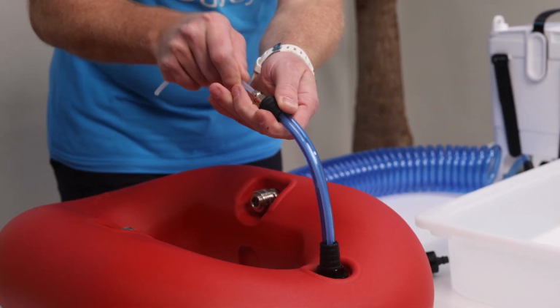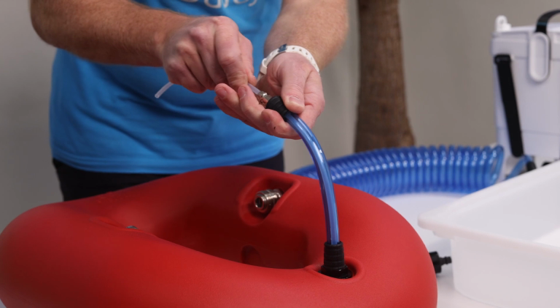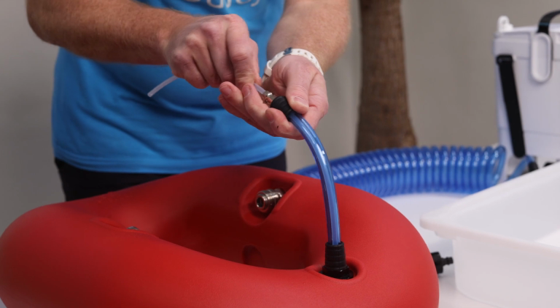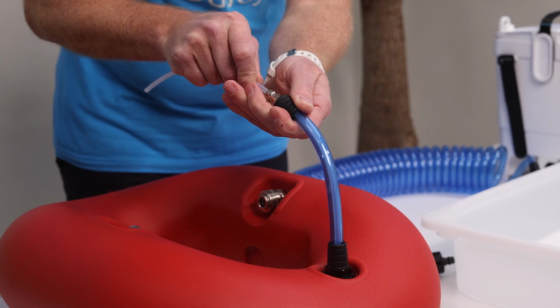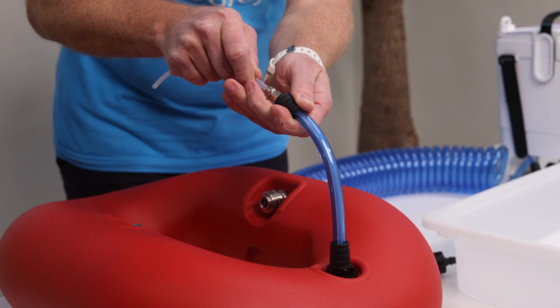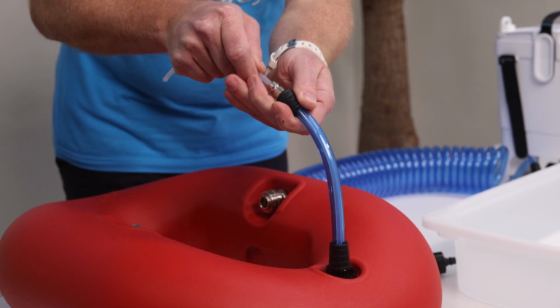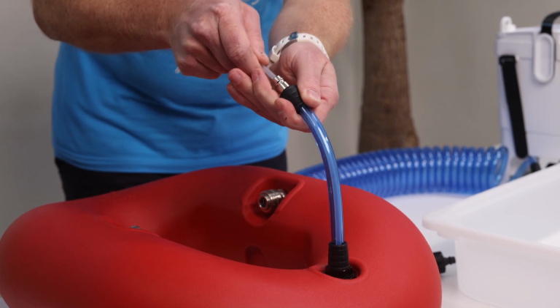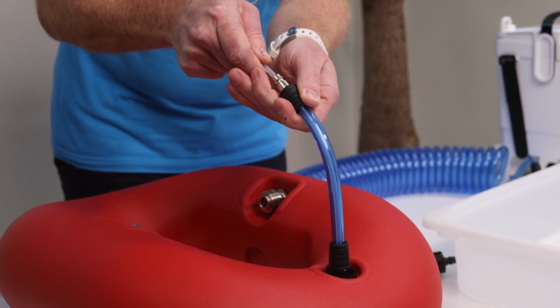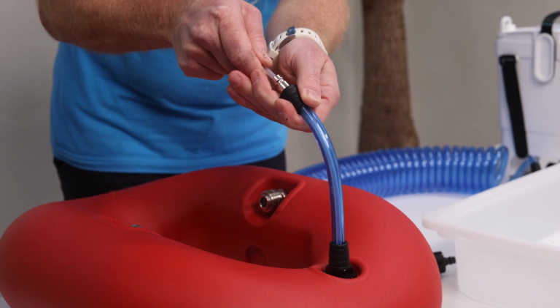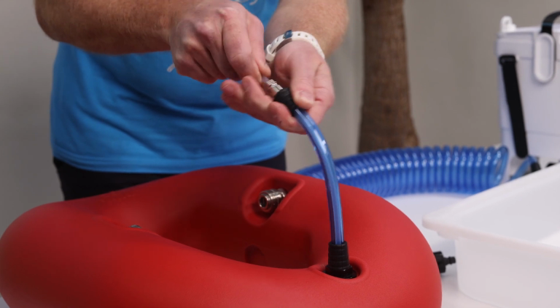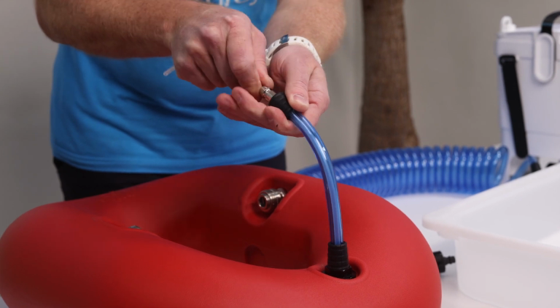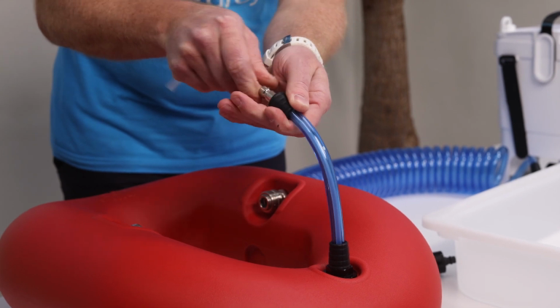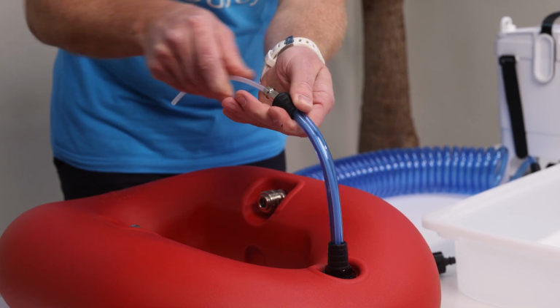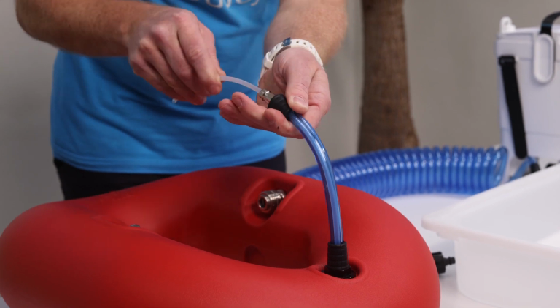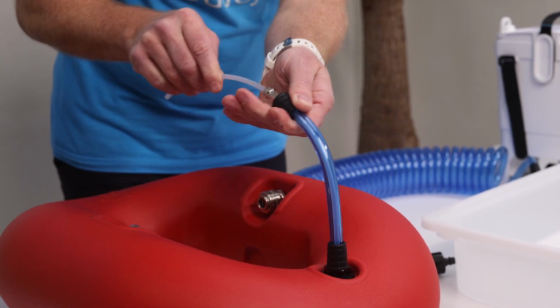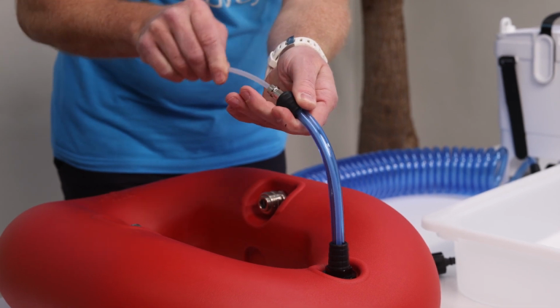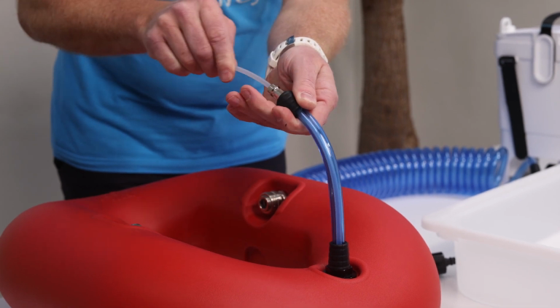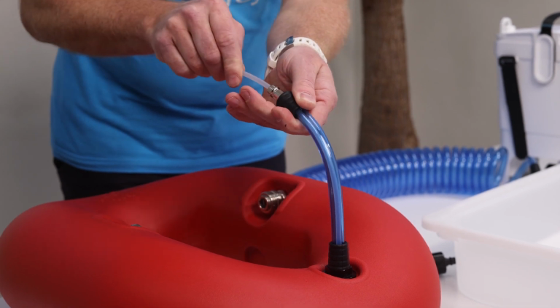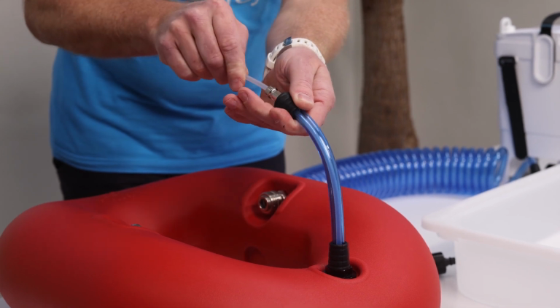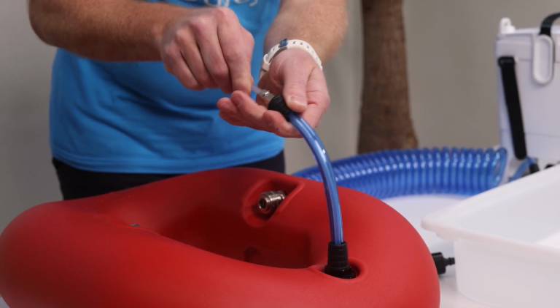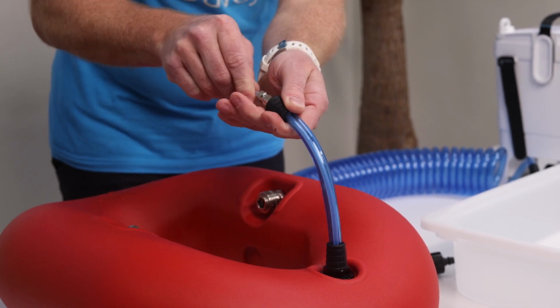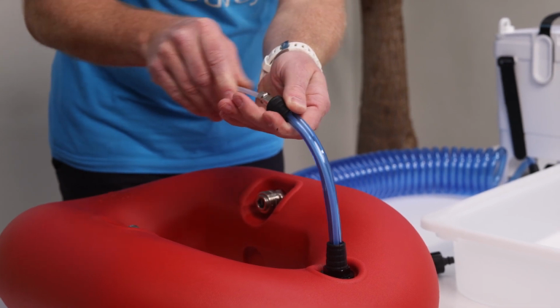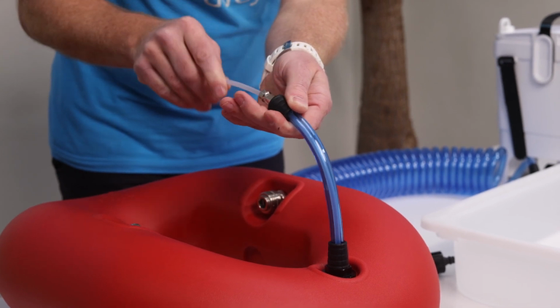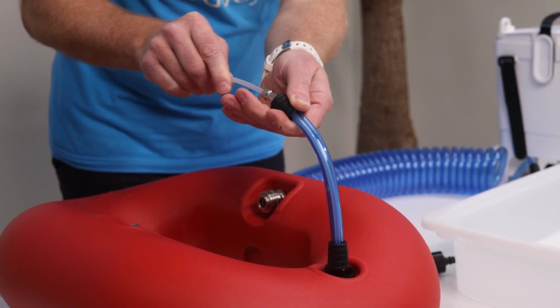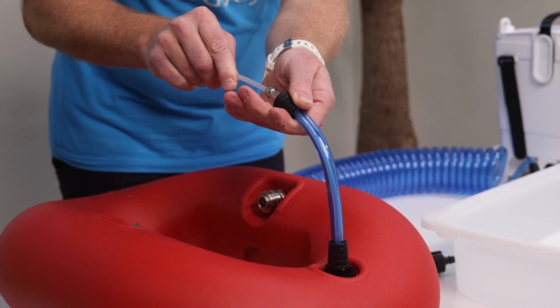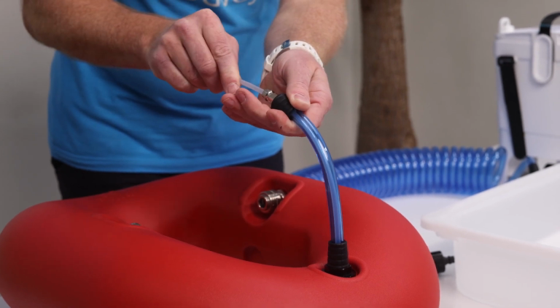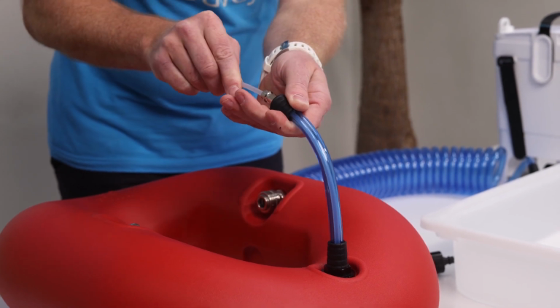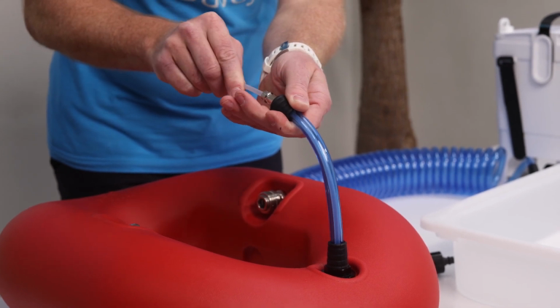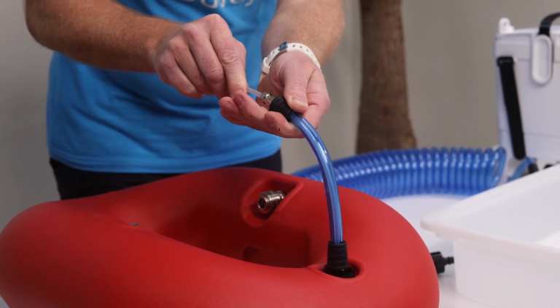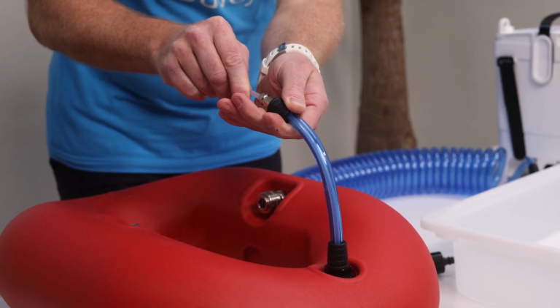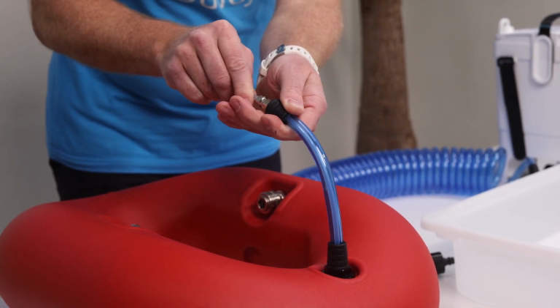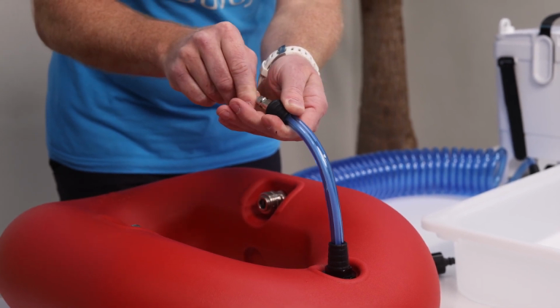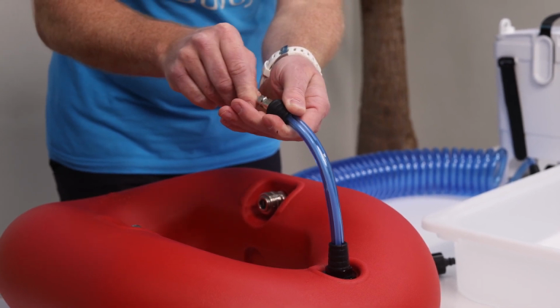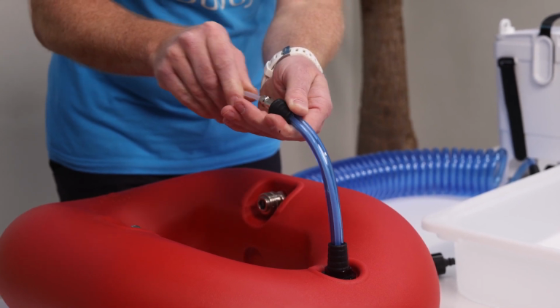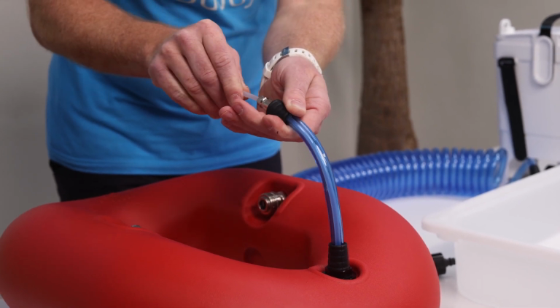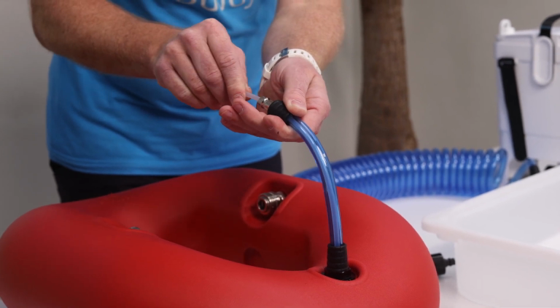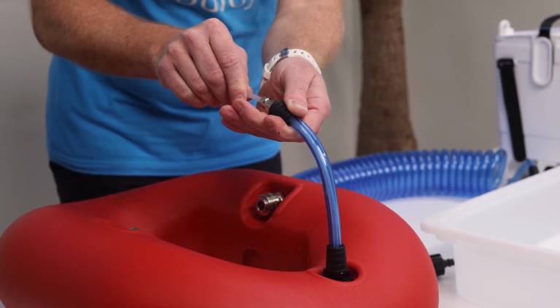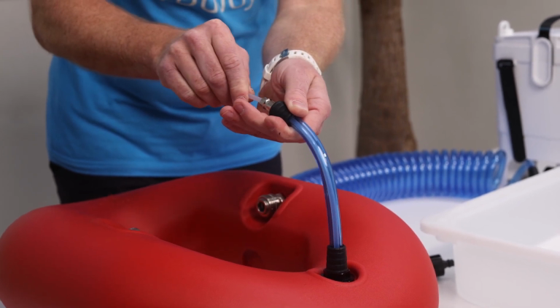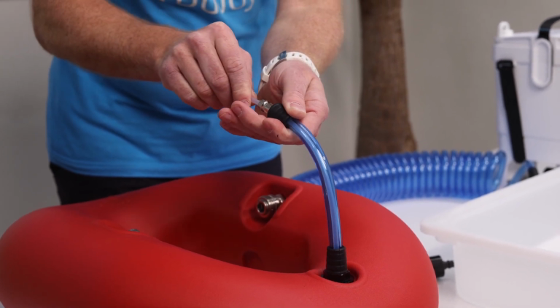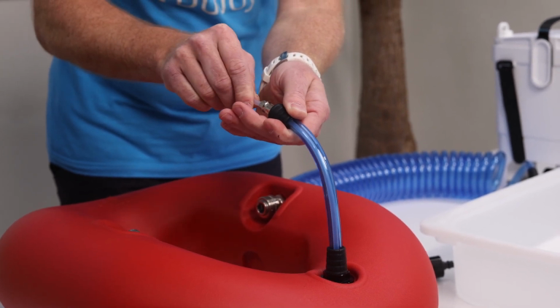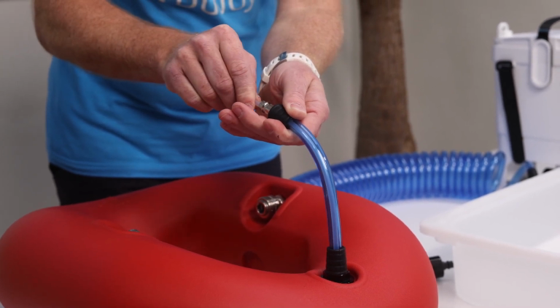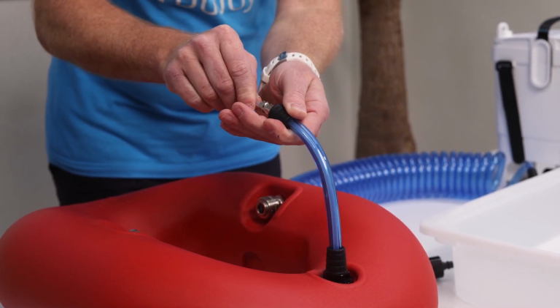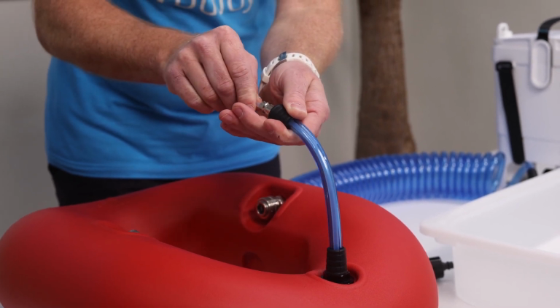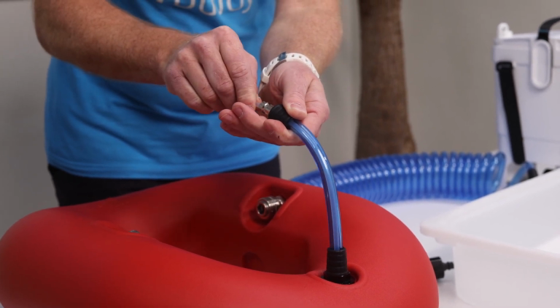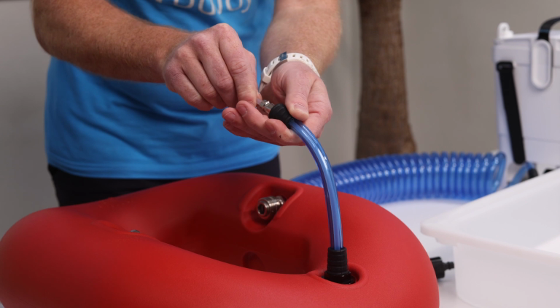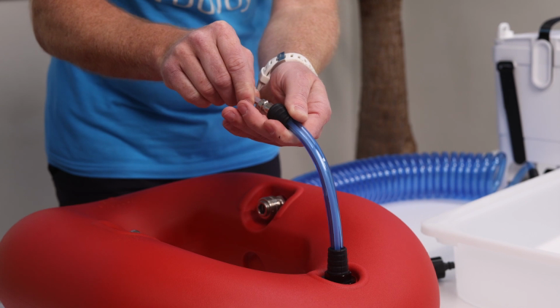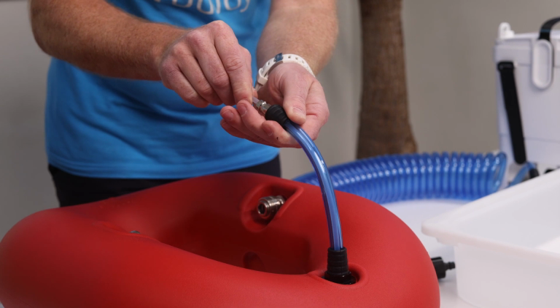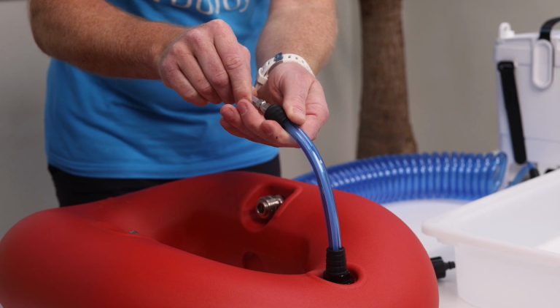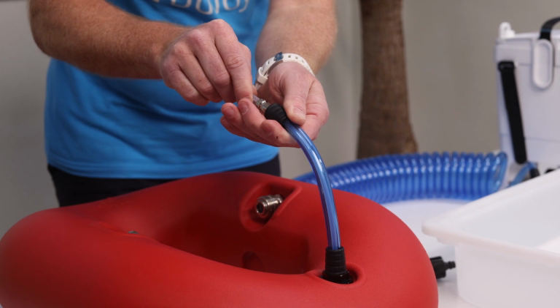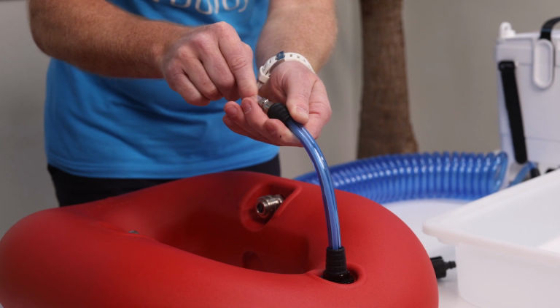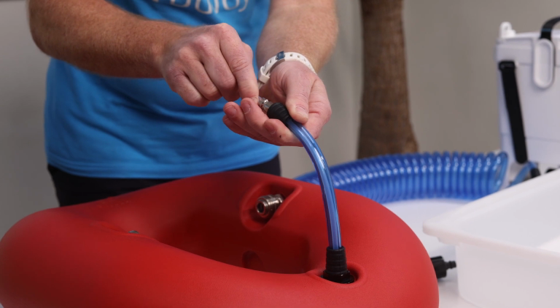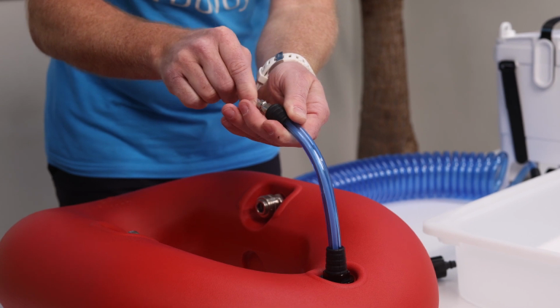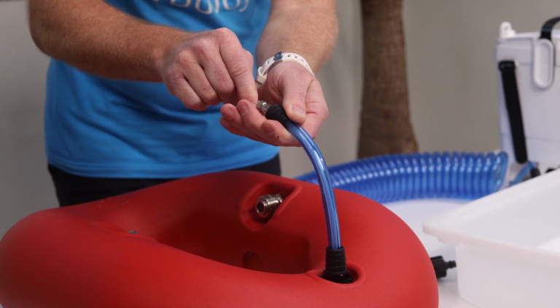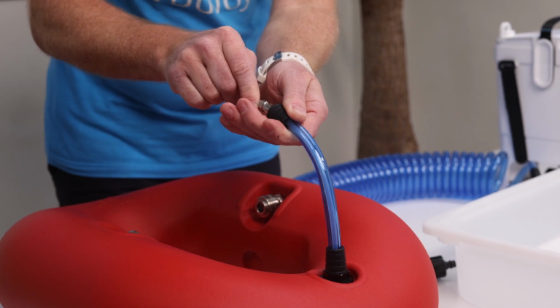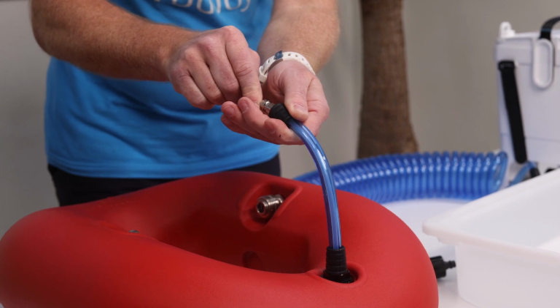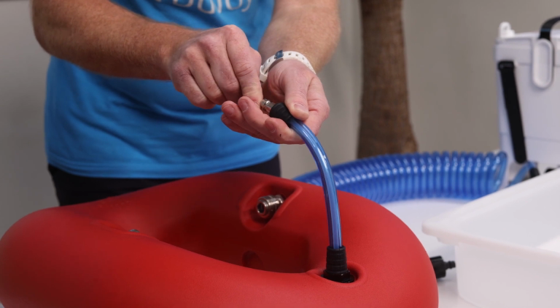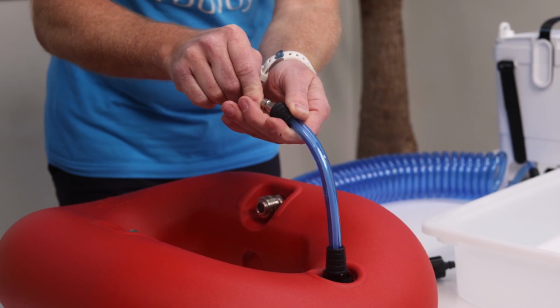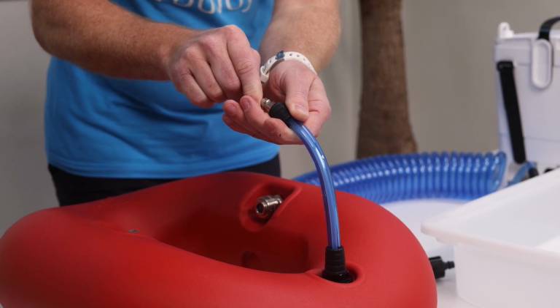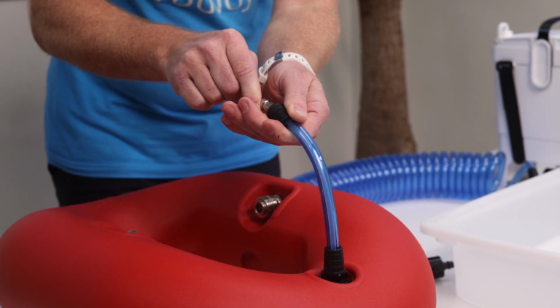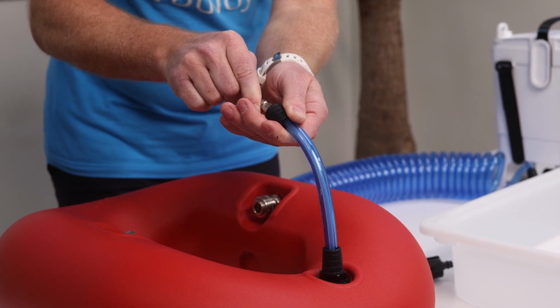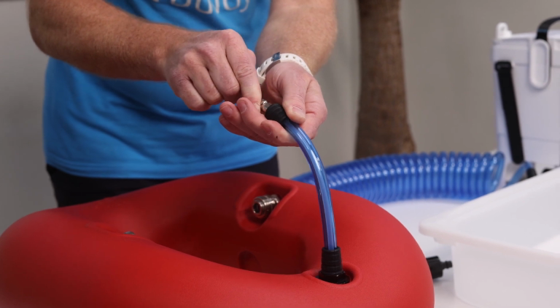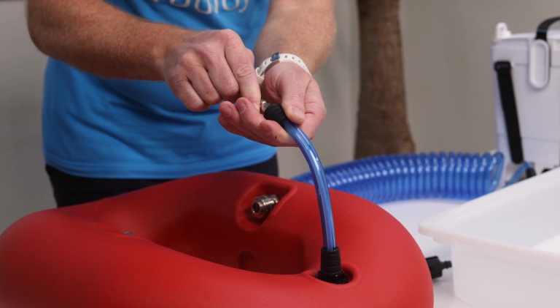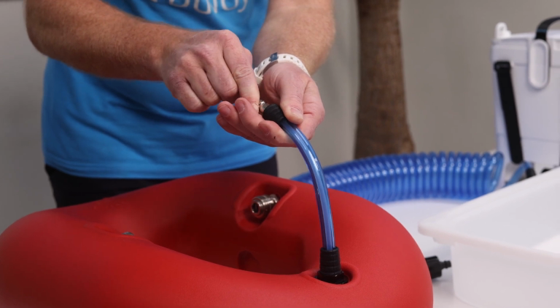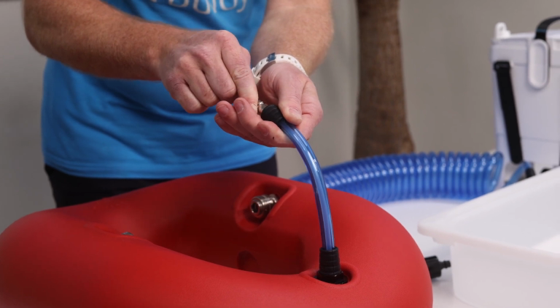If you push it too far, it may curl up and won't work. If you don't push it far enough, it won't reach the water and it won't work either.